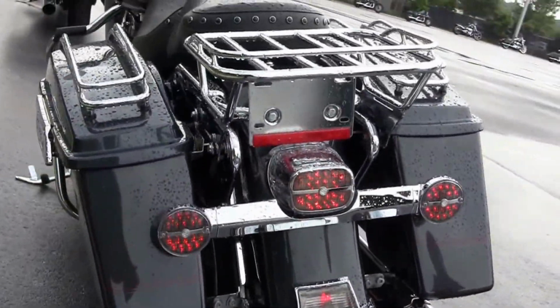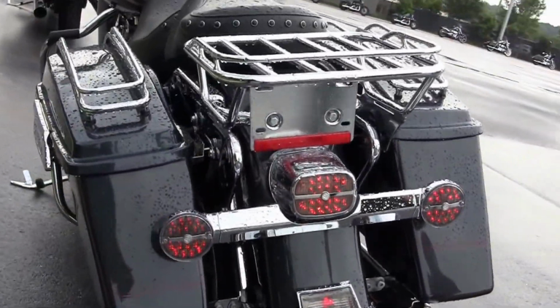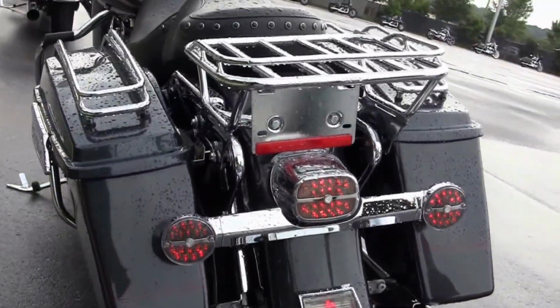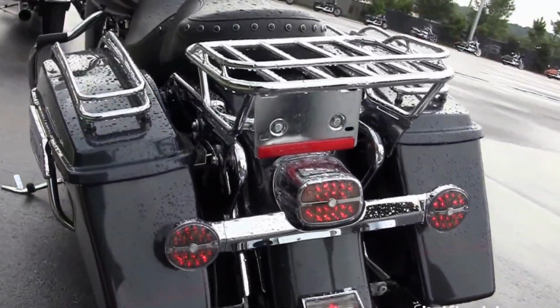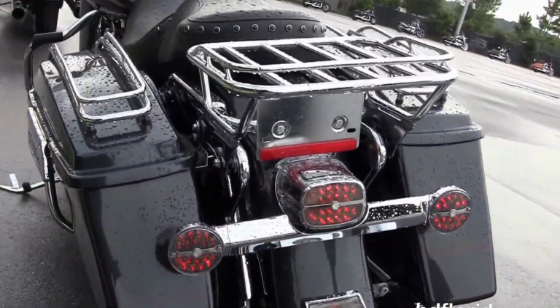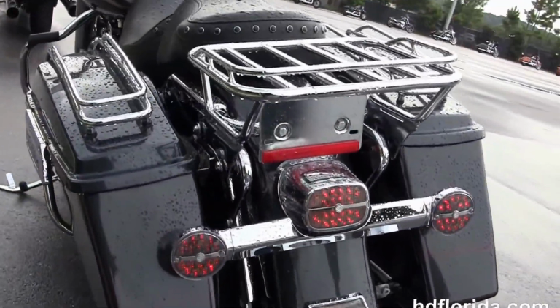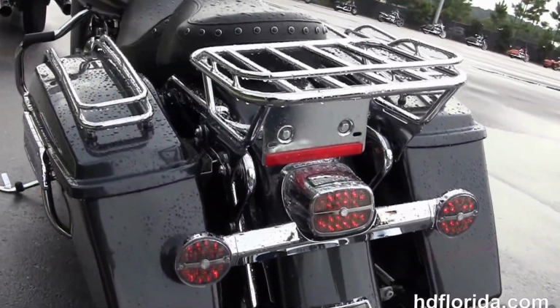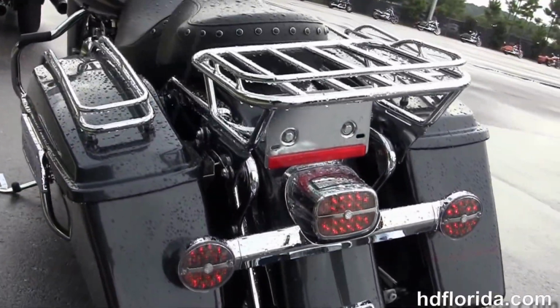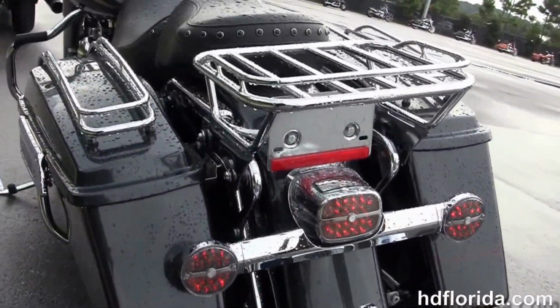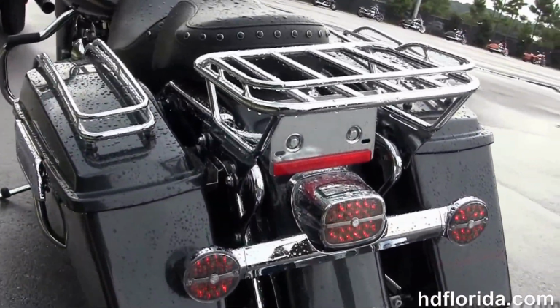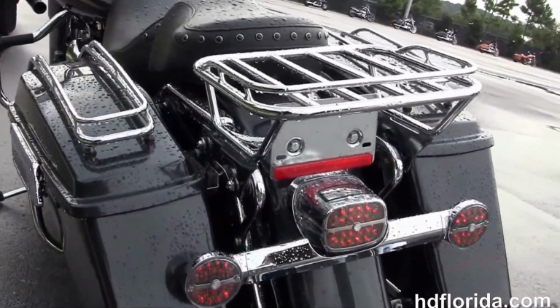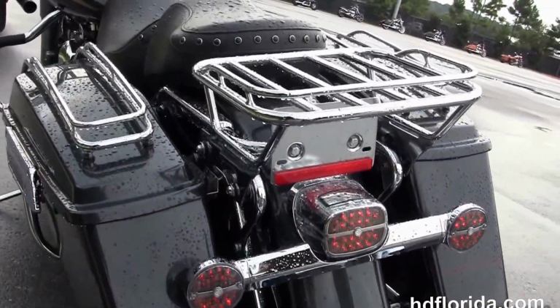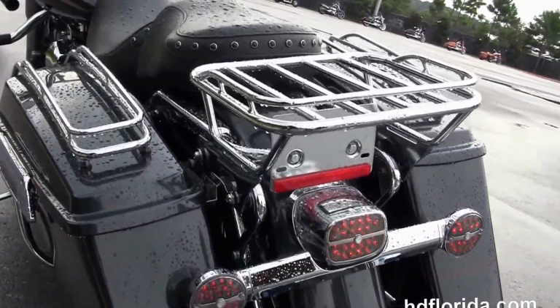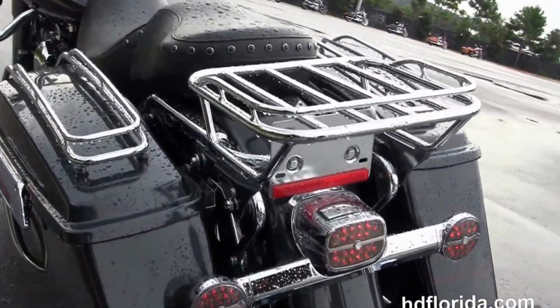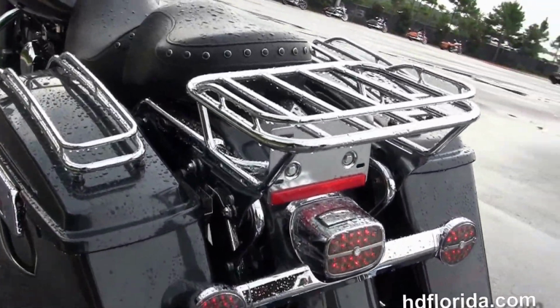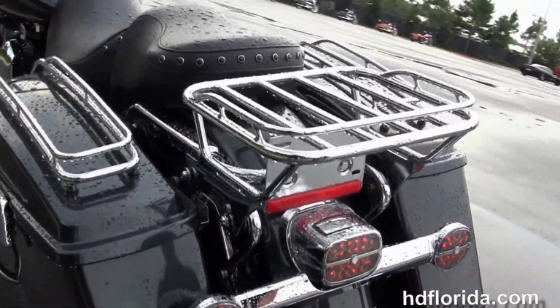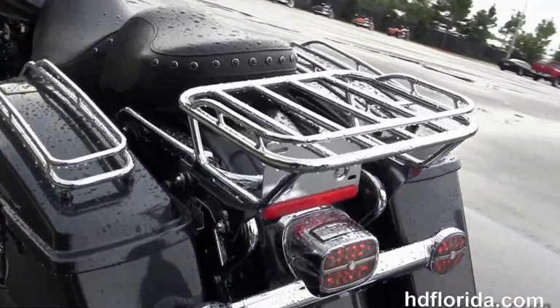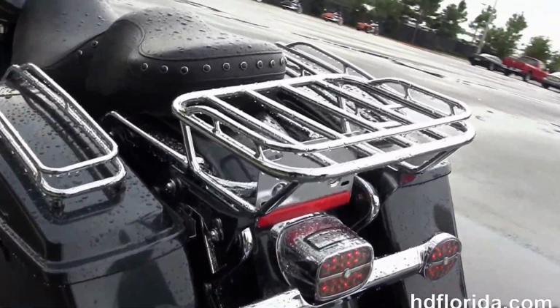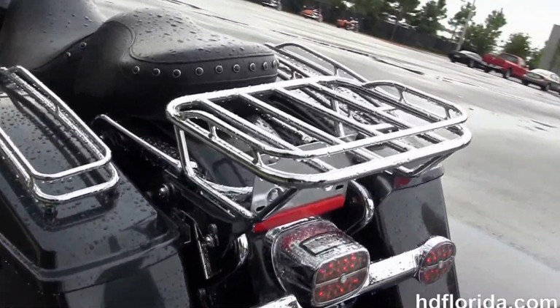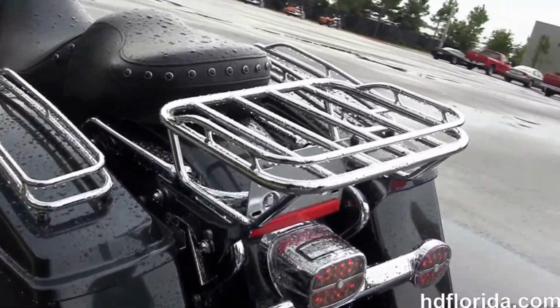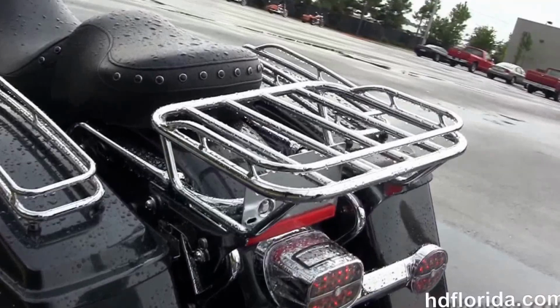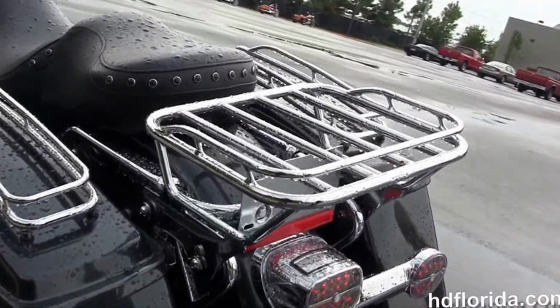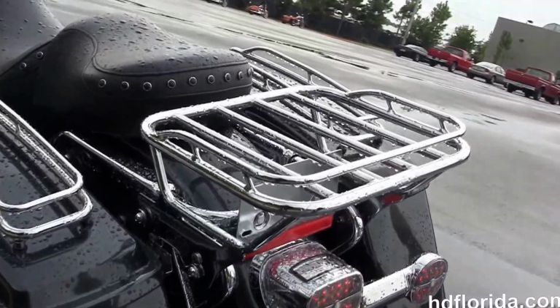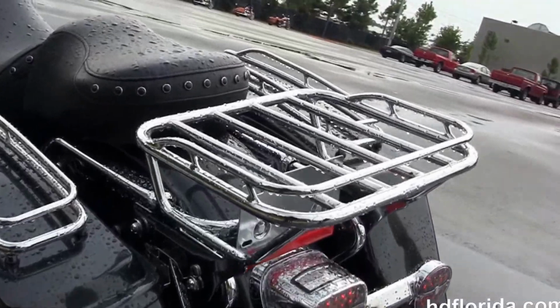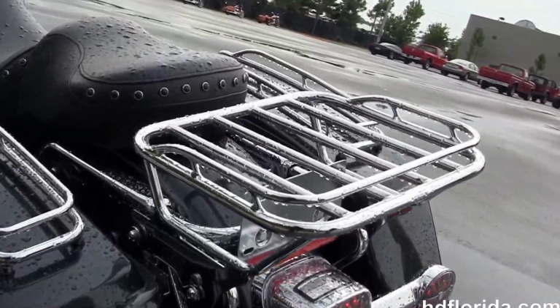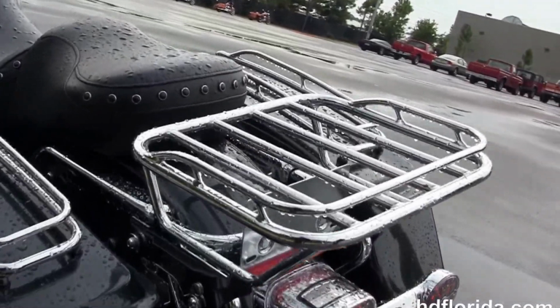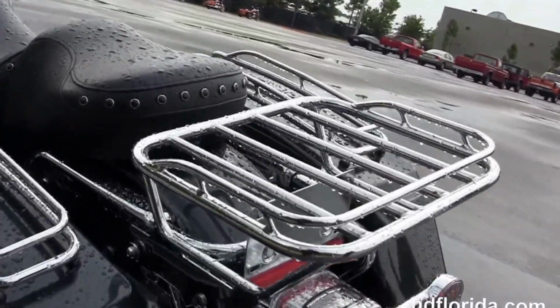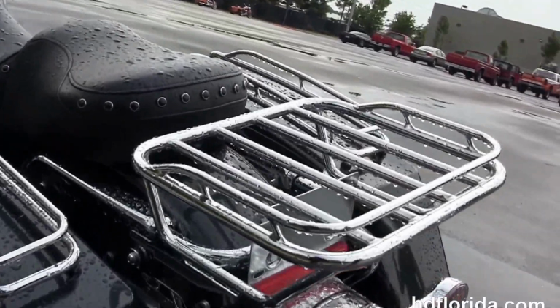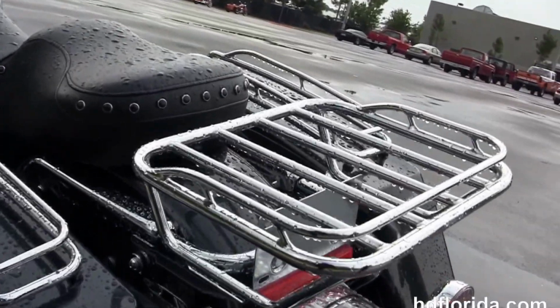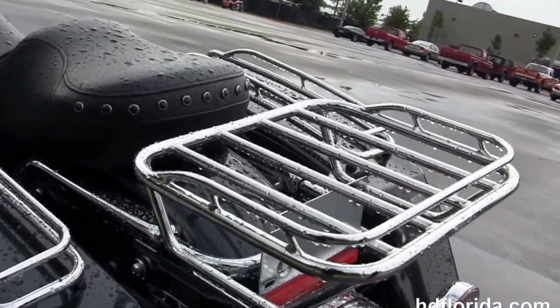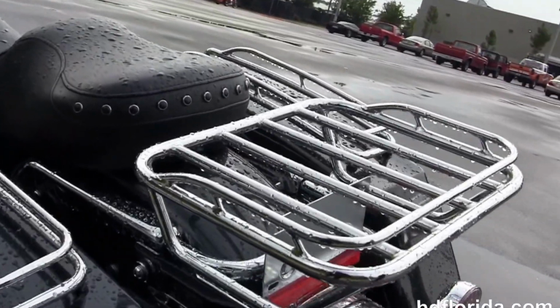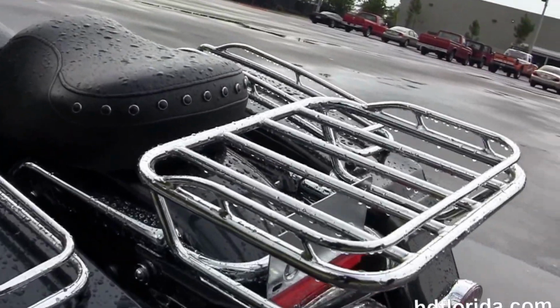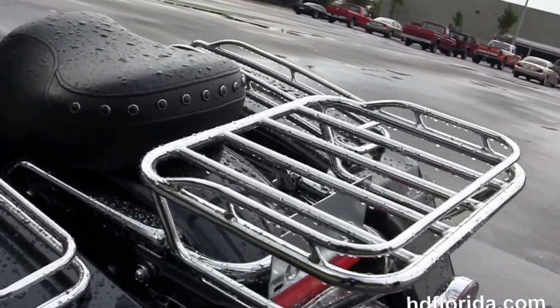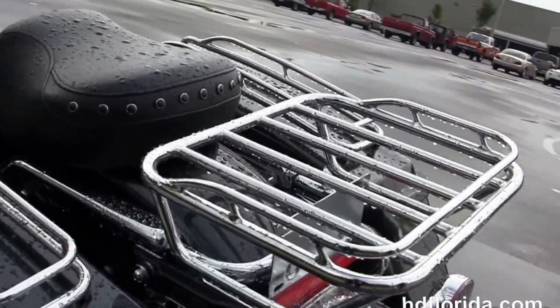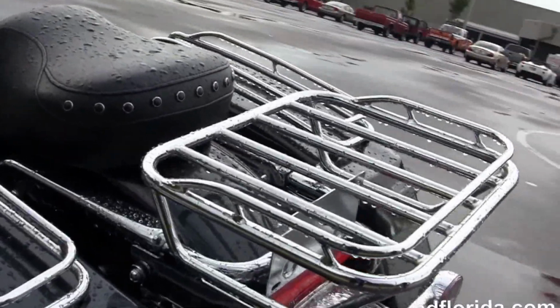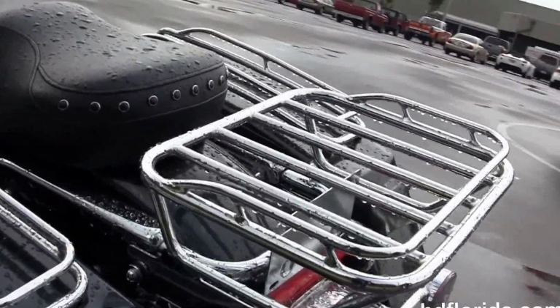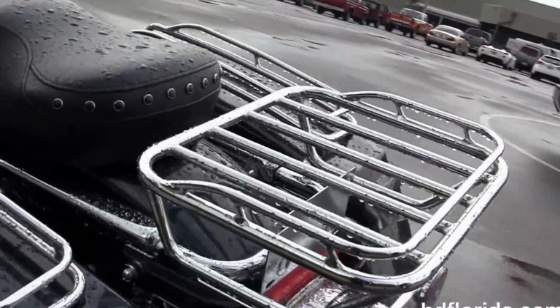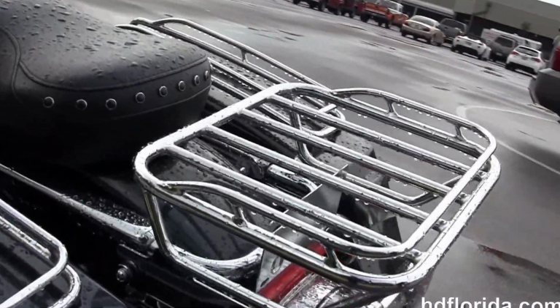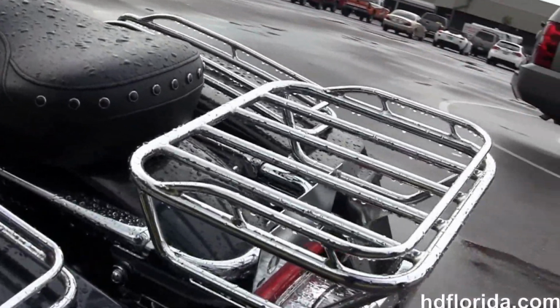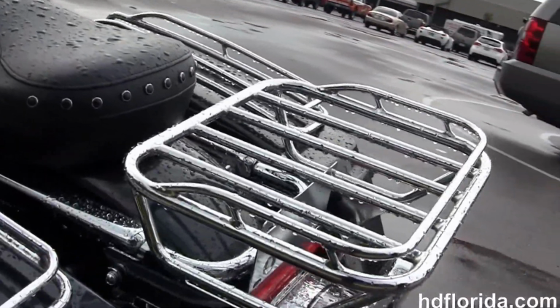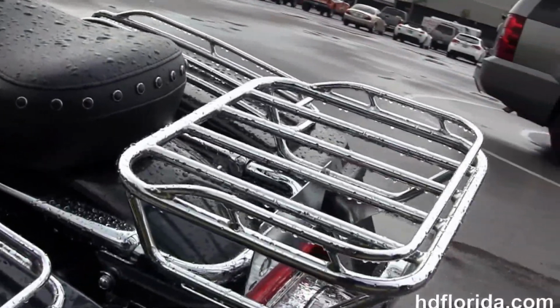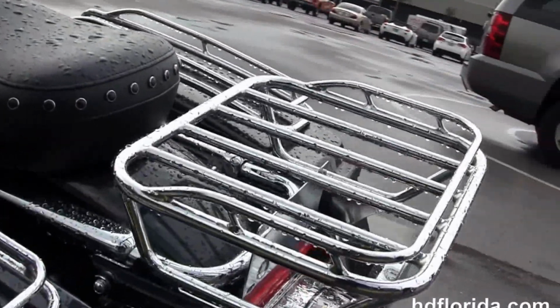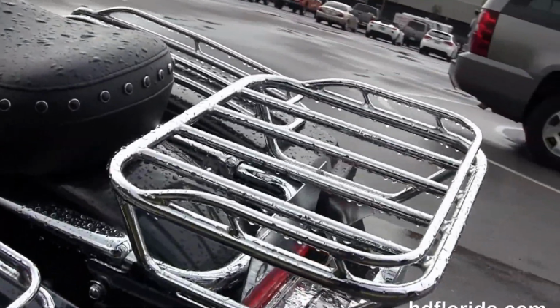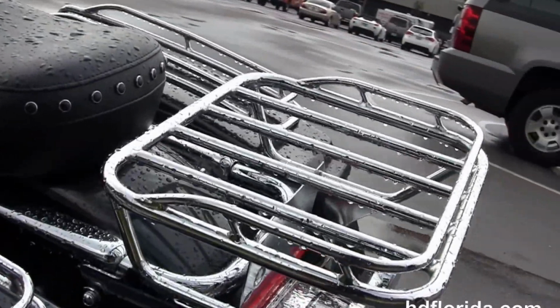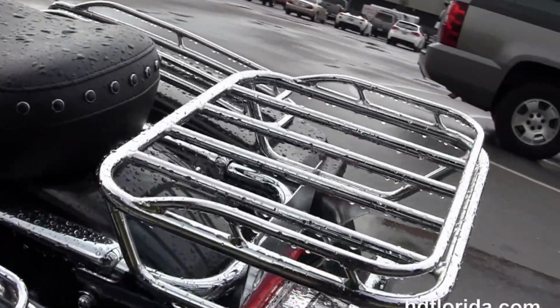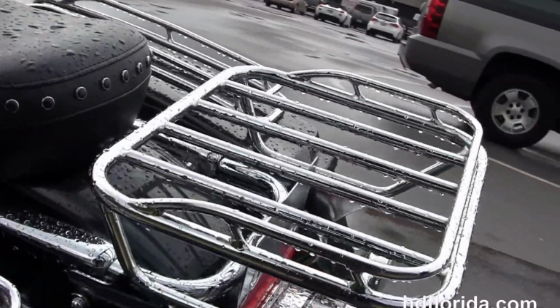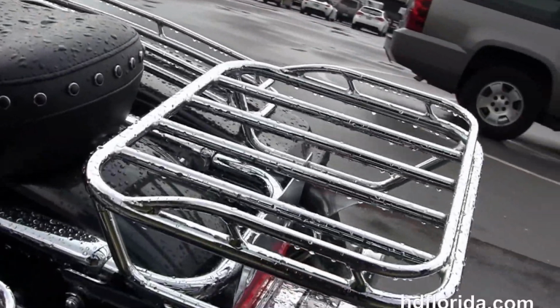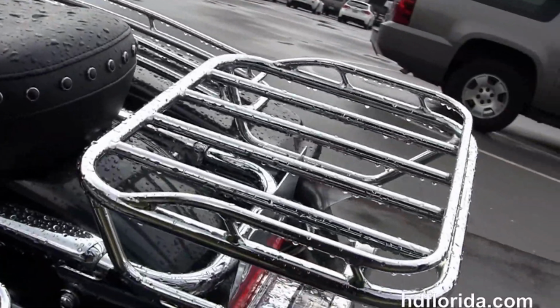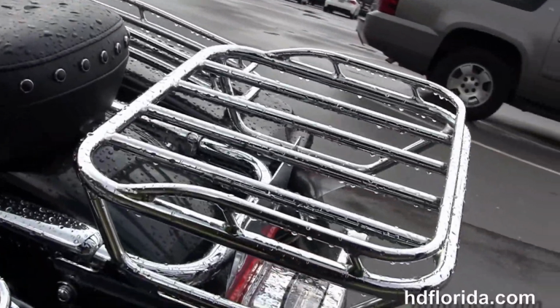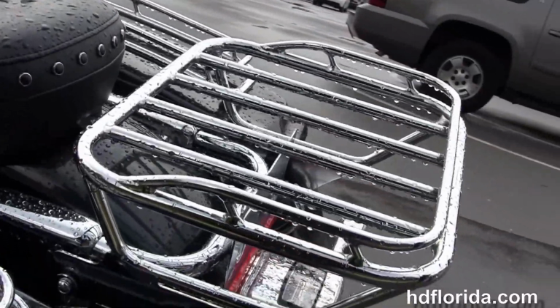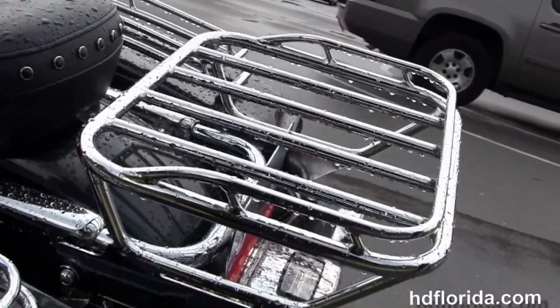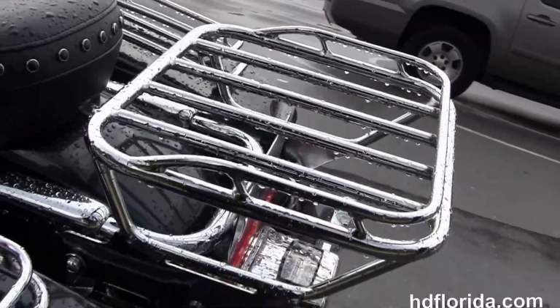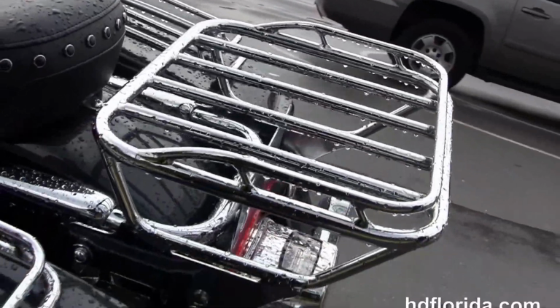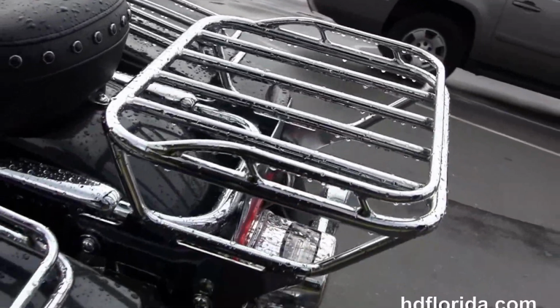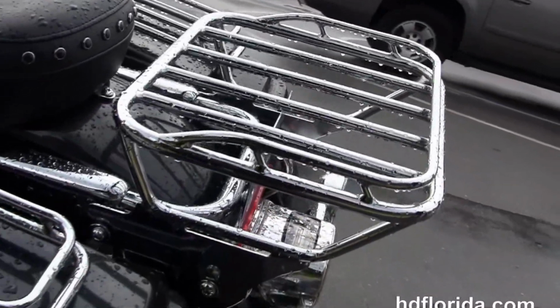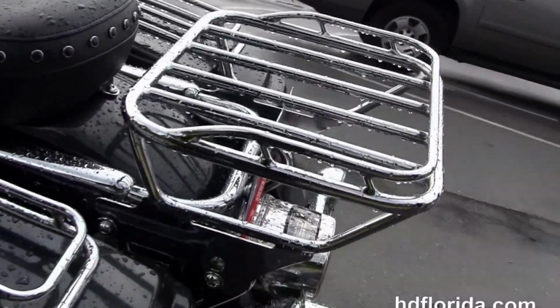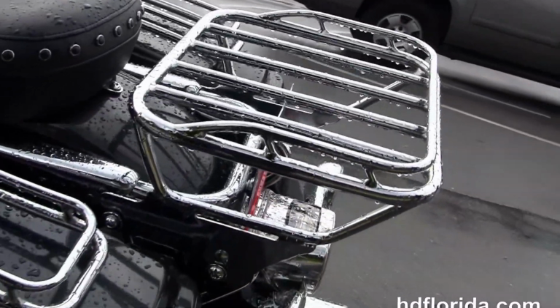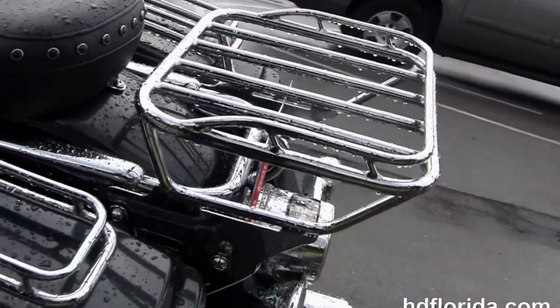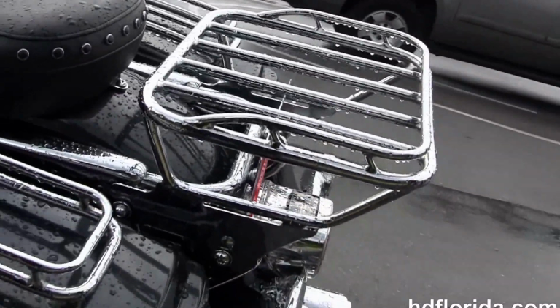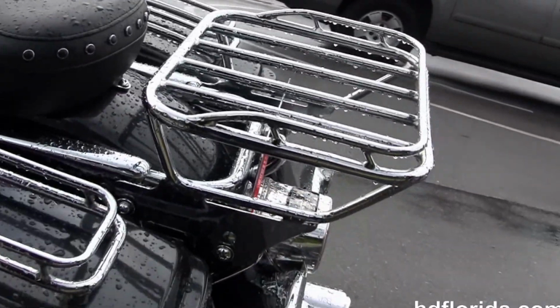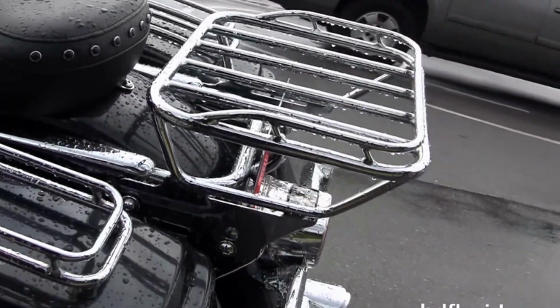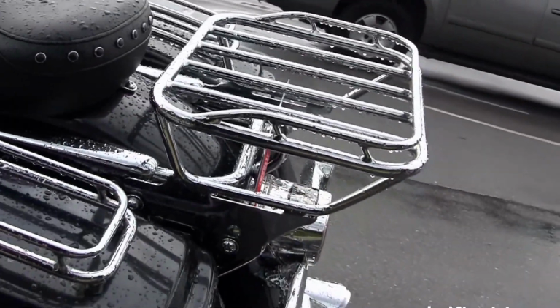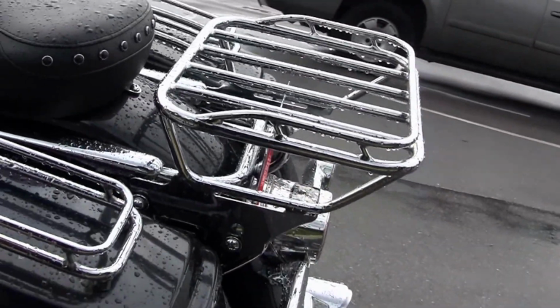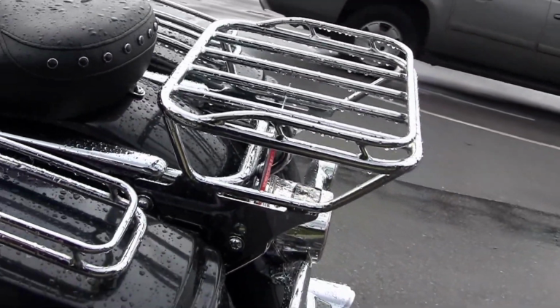It also has the upgraded Stage 1 fuel mapping and a high-flow air cleaner kit. Out back here we've got the upgraded LED lights all the way across.